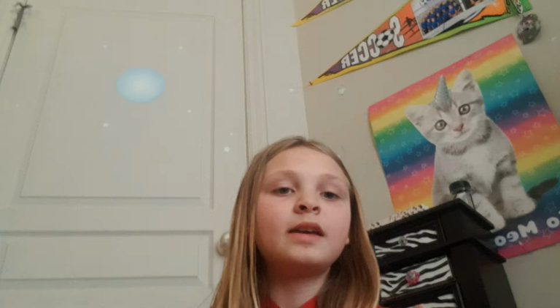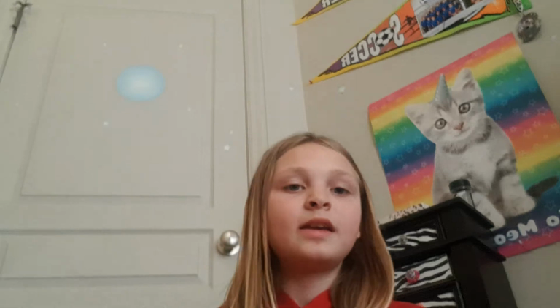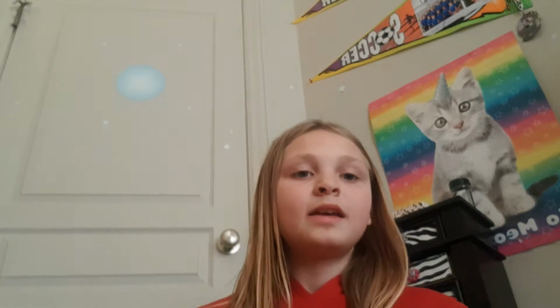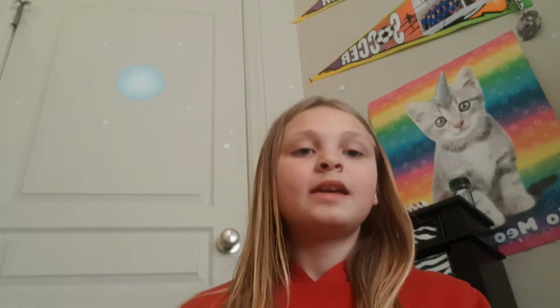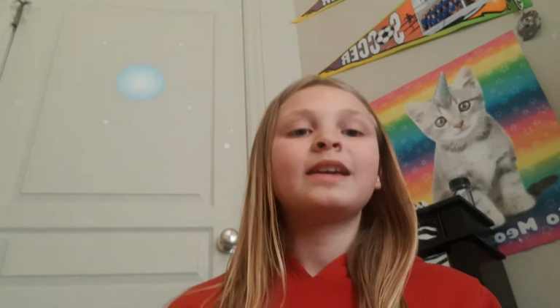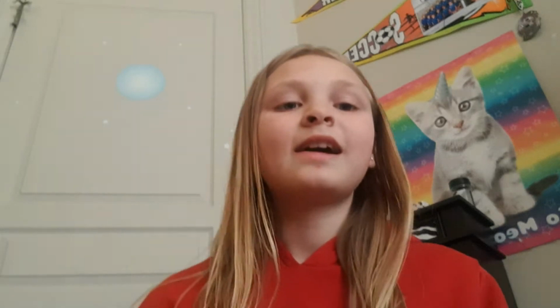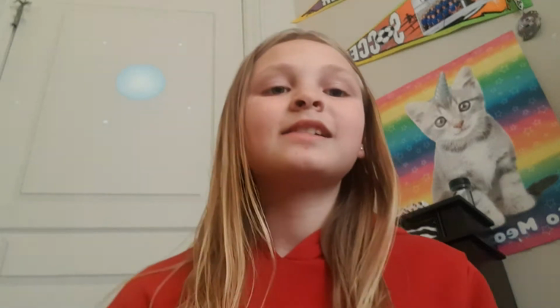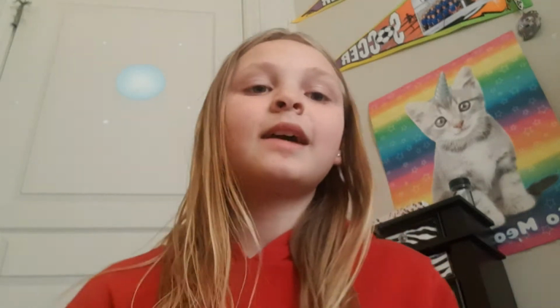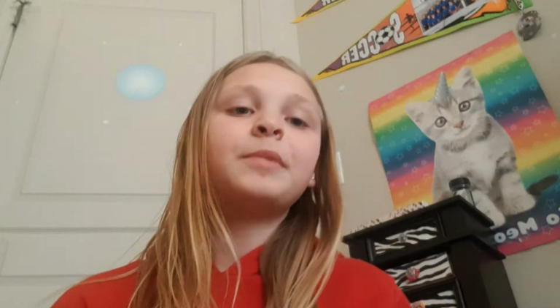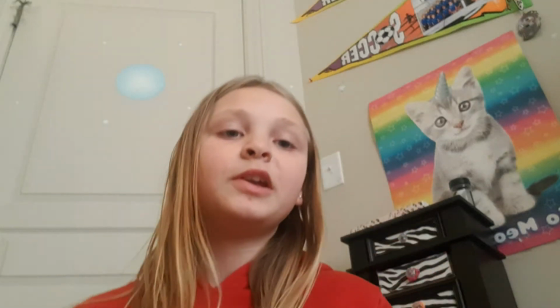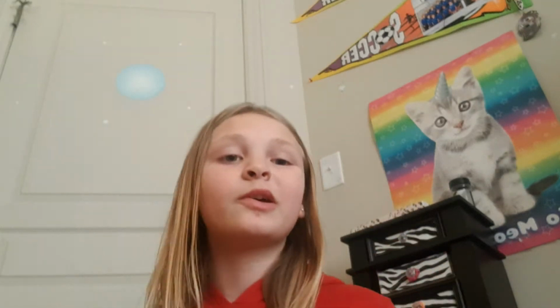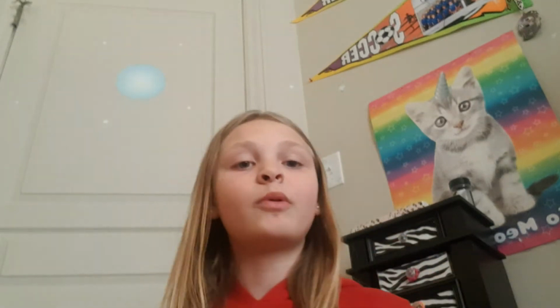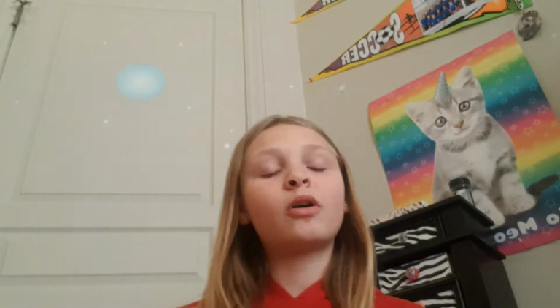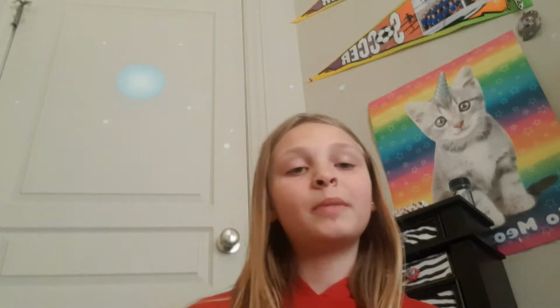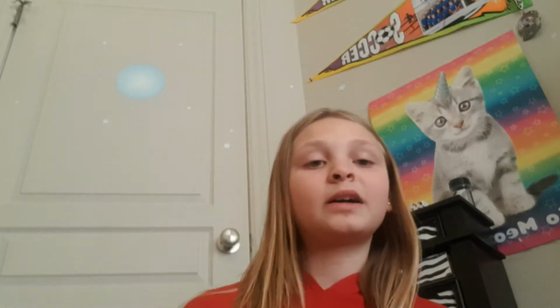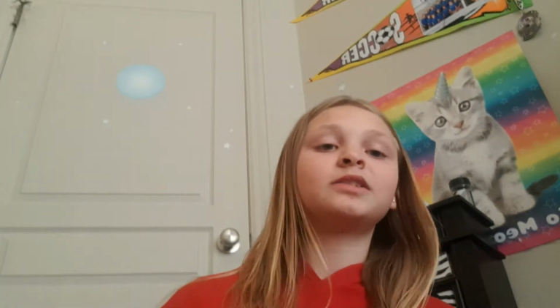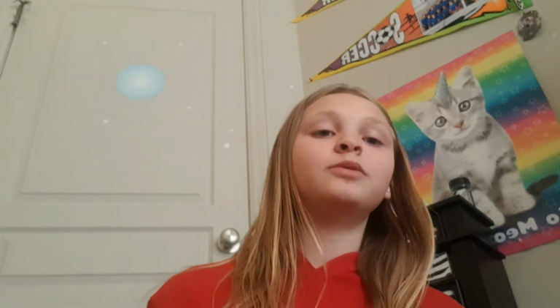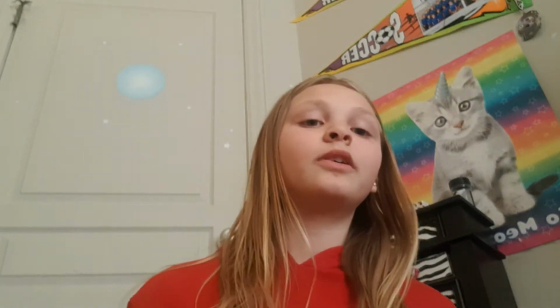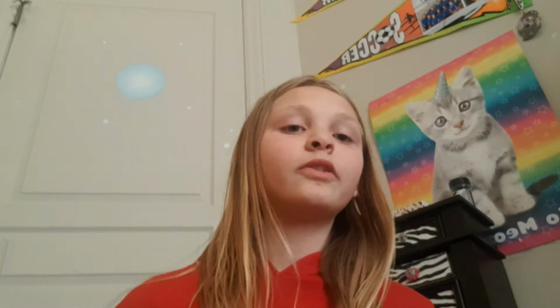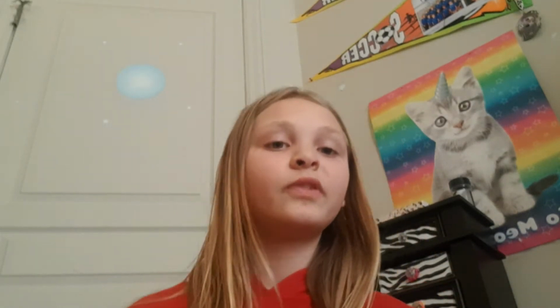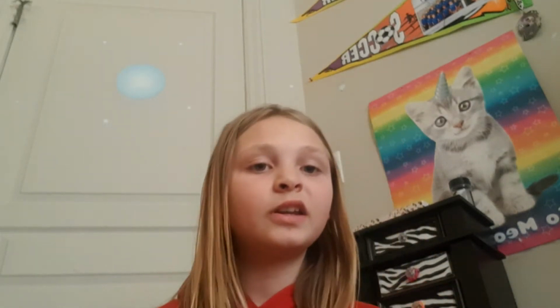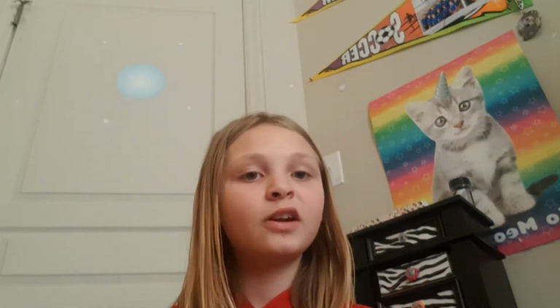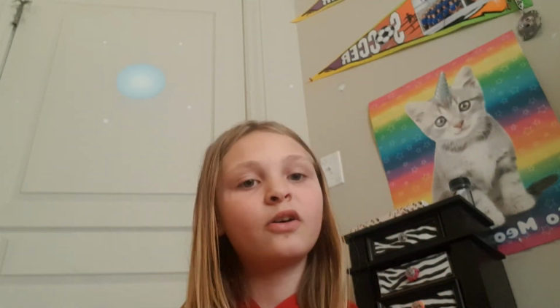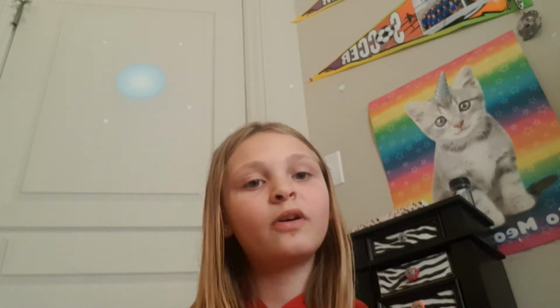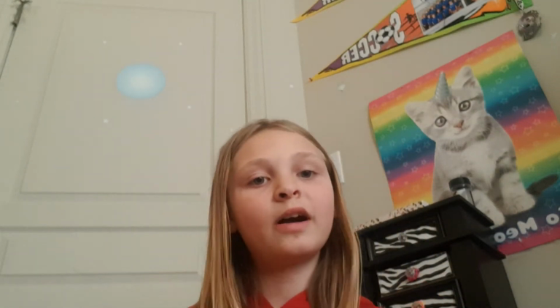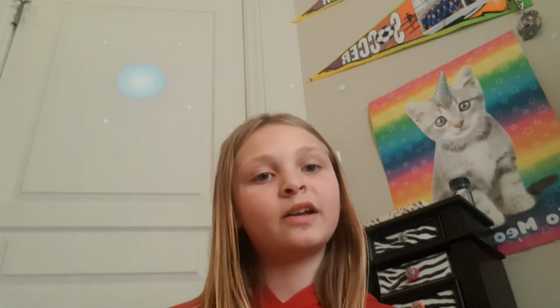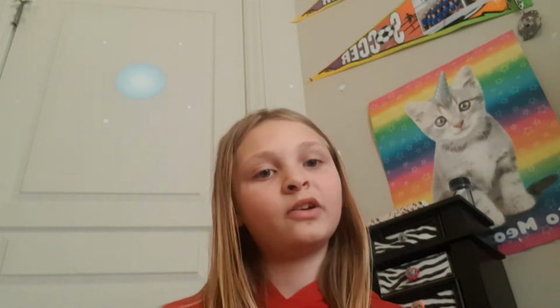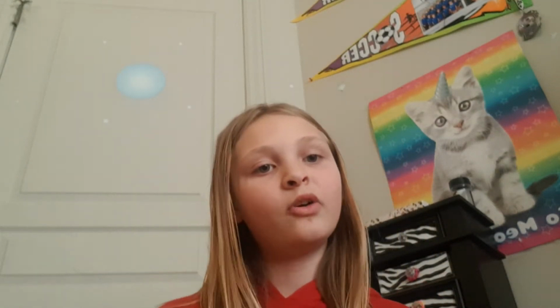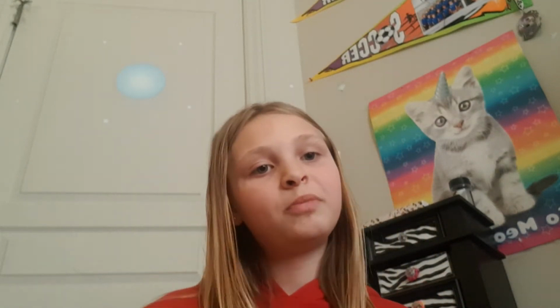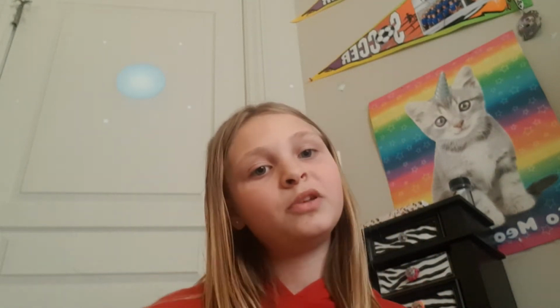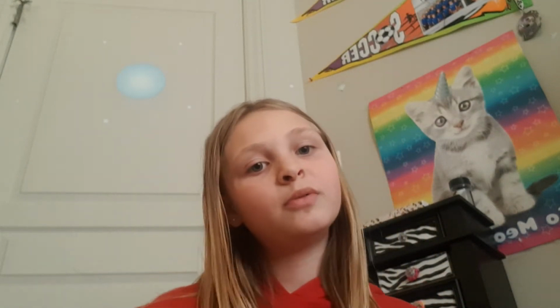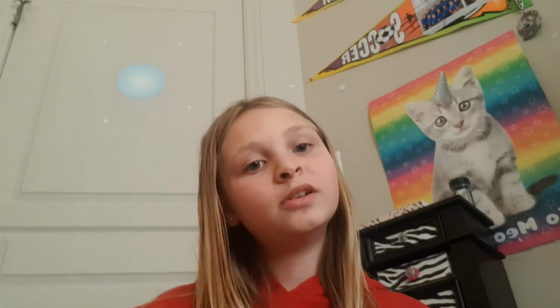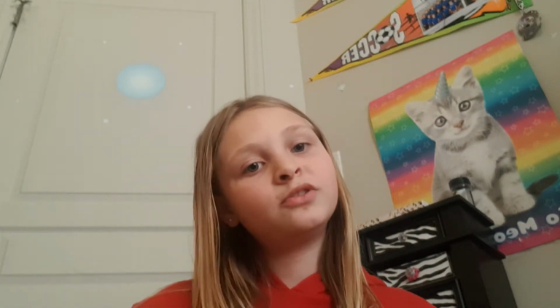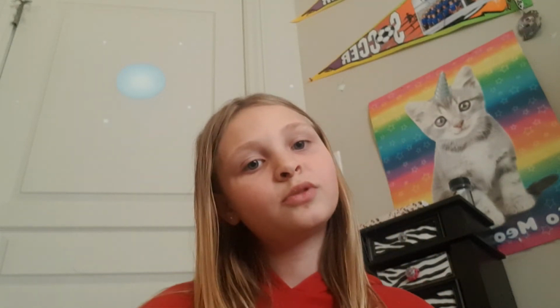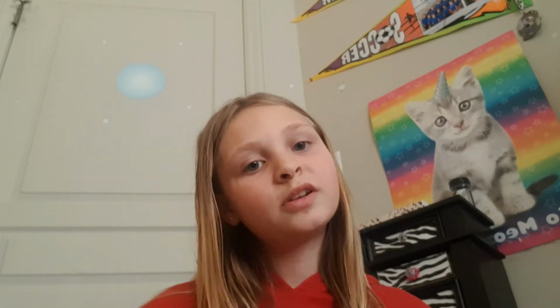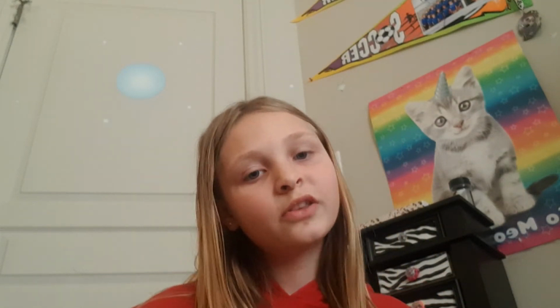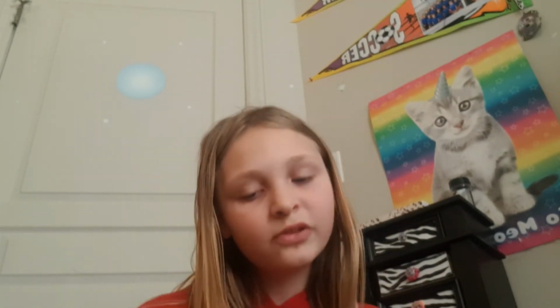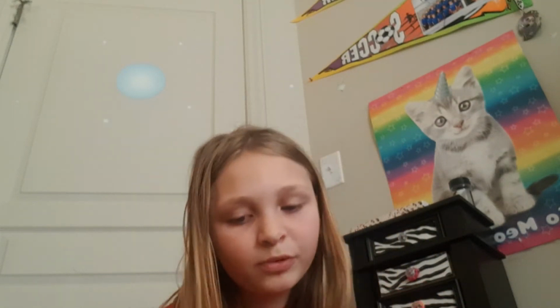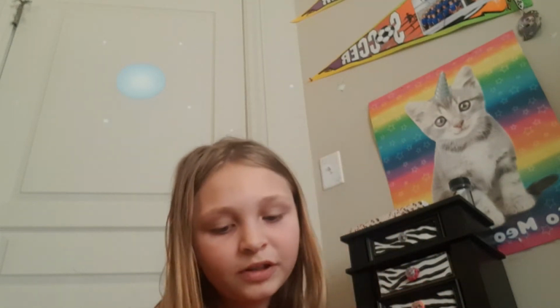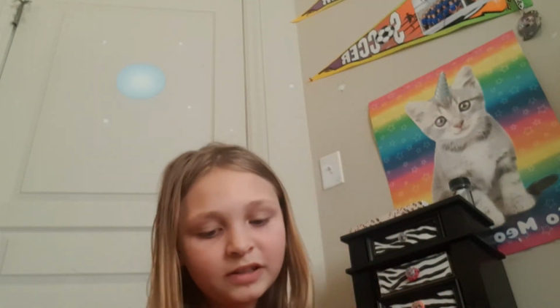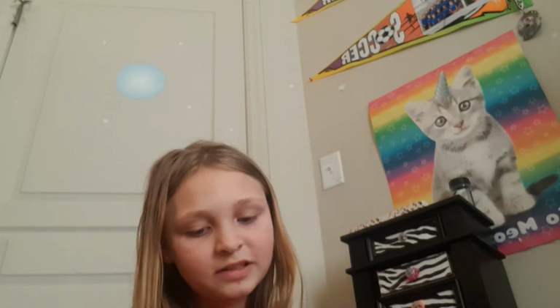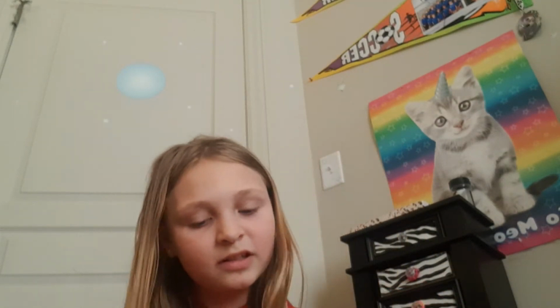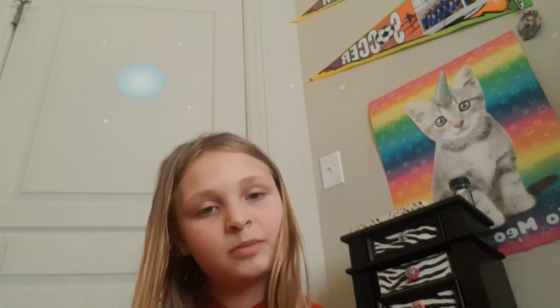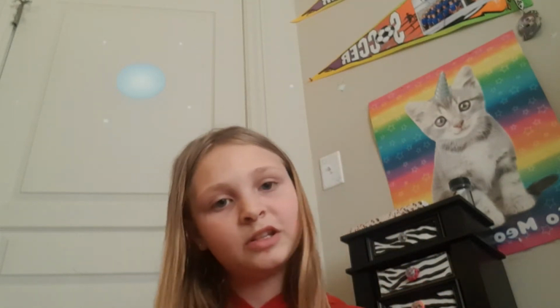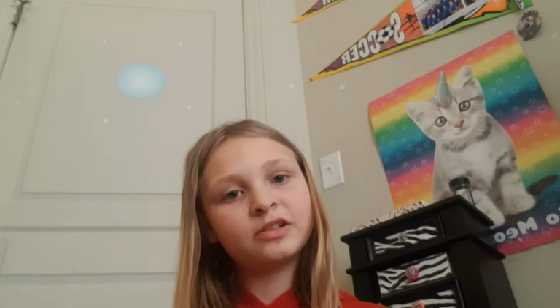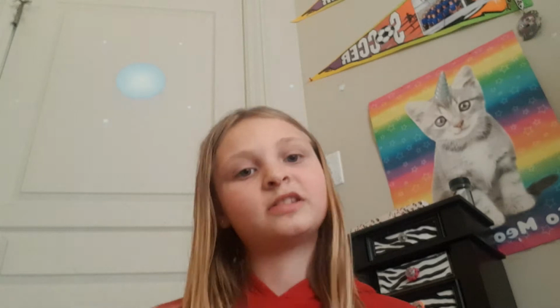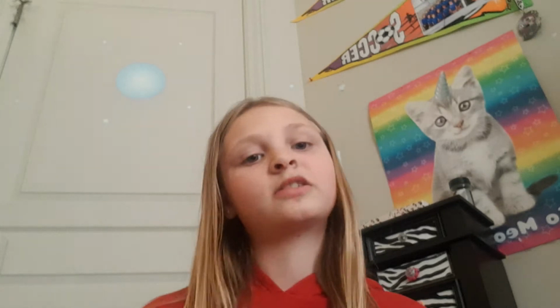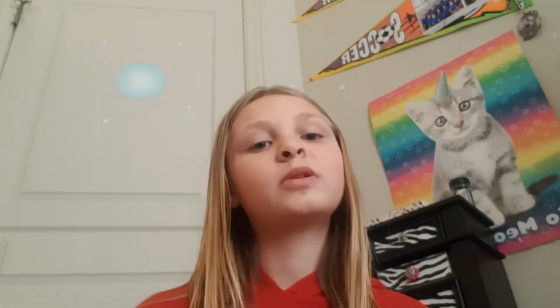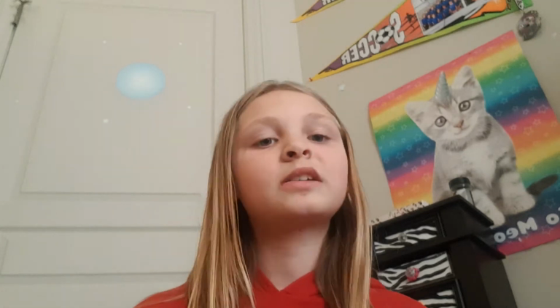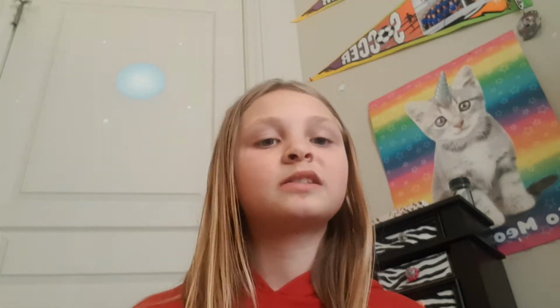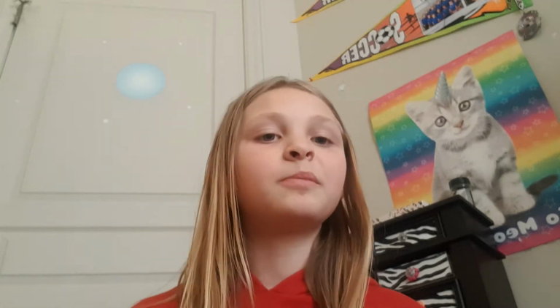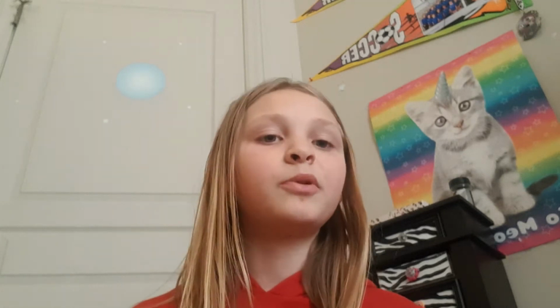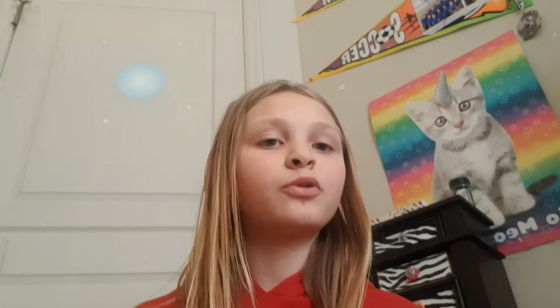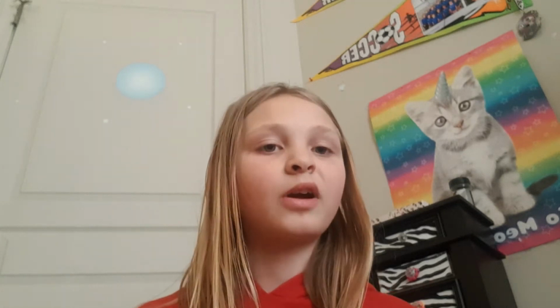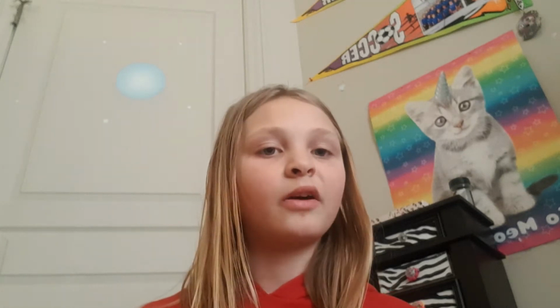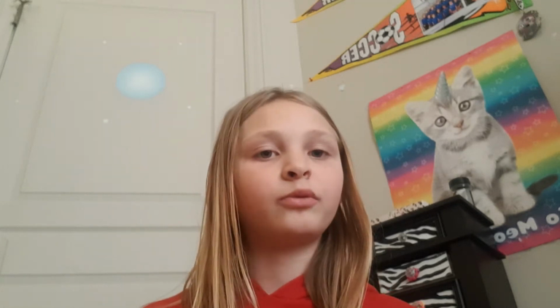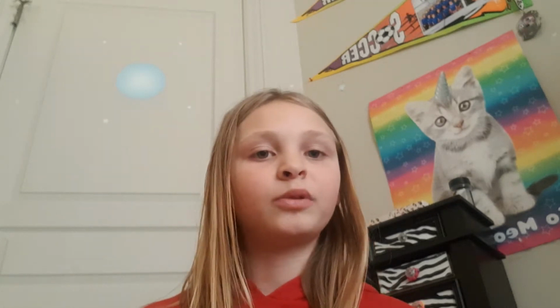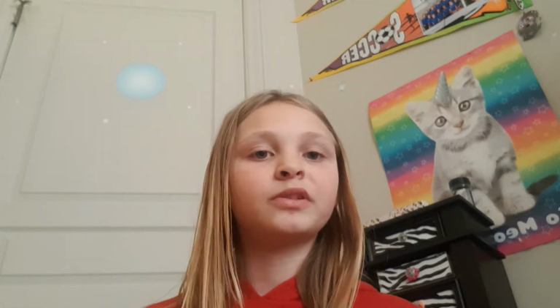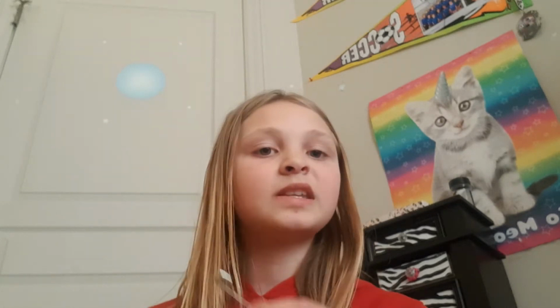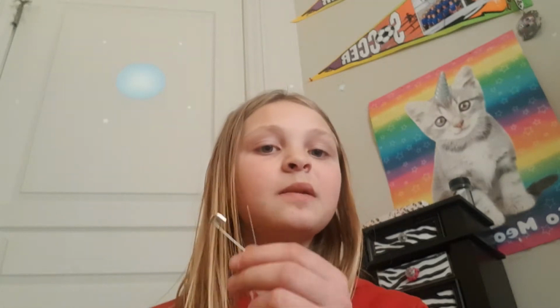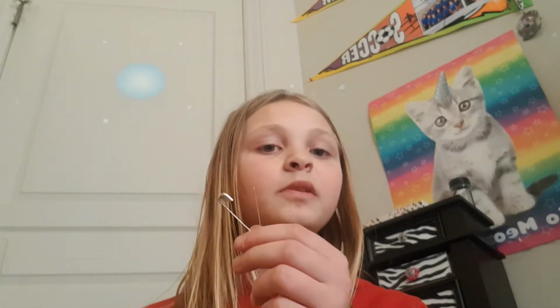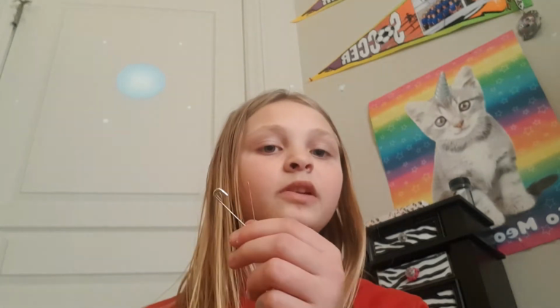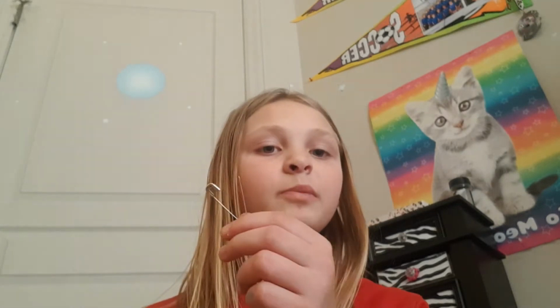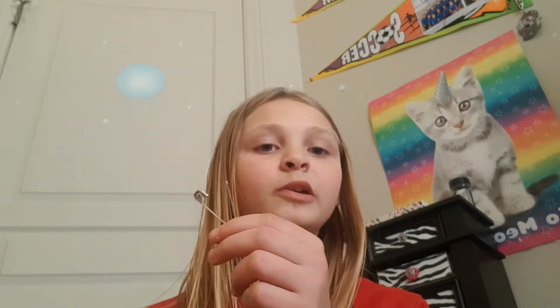Hey guys, Happy here. Welcome back to another video. I hope you enjoy this one. It's going to be just a quick, simple craft with a safety pin.